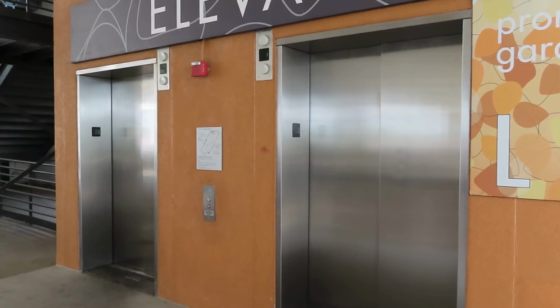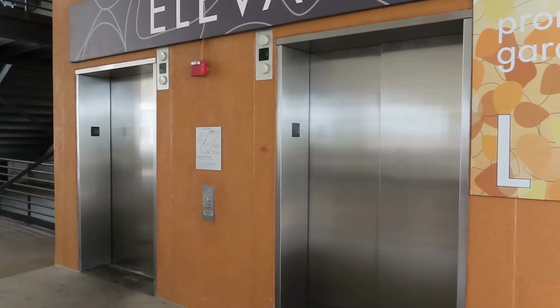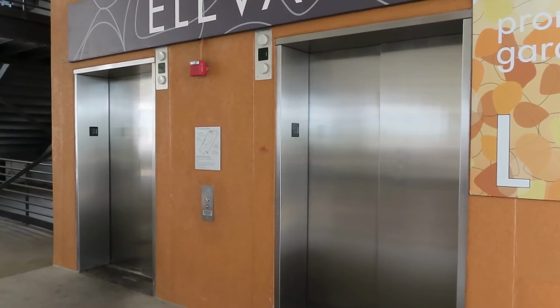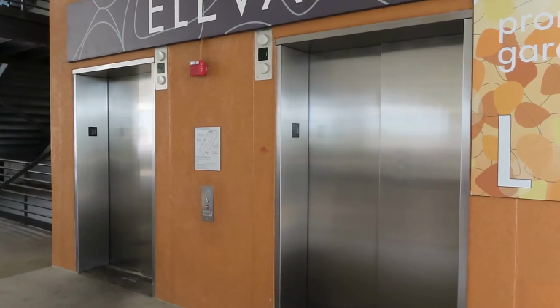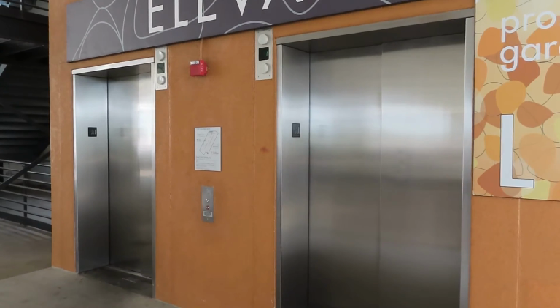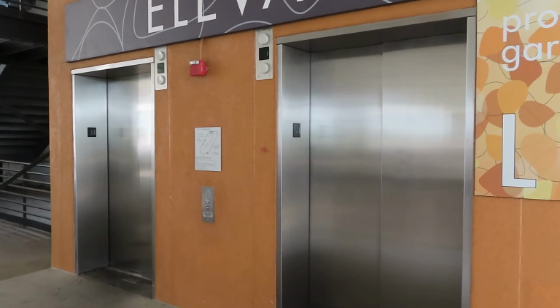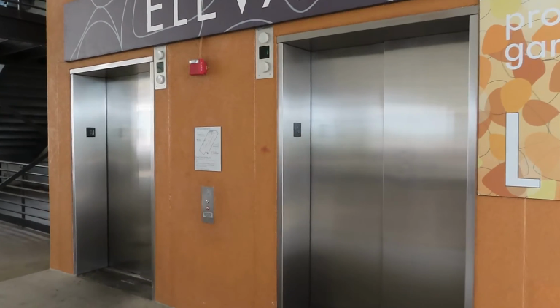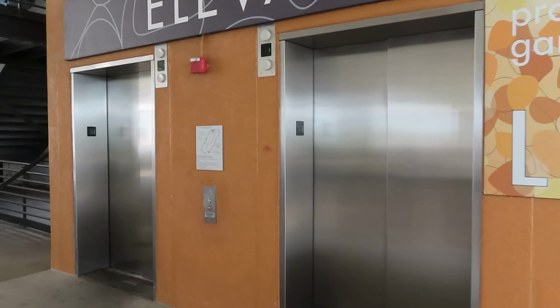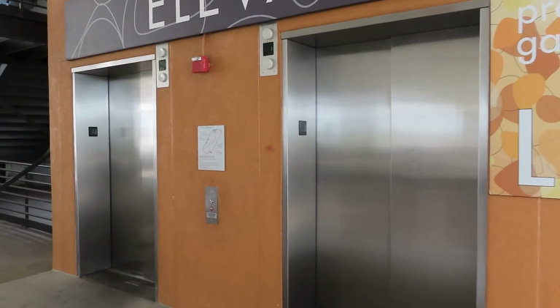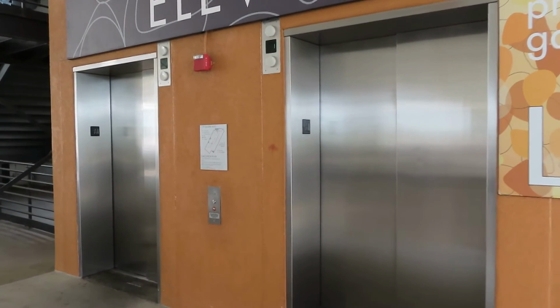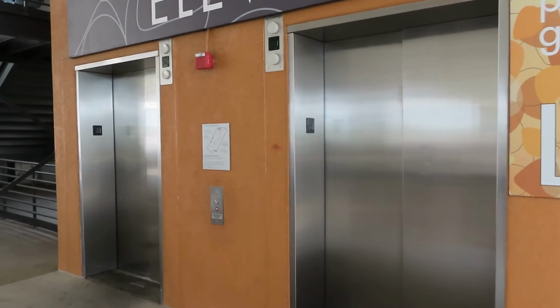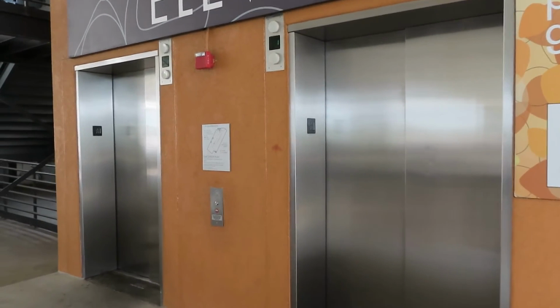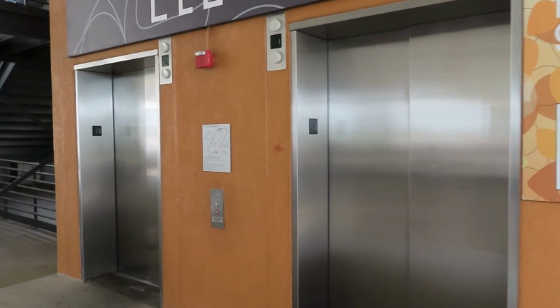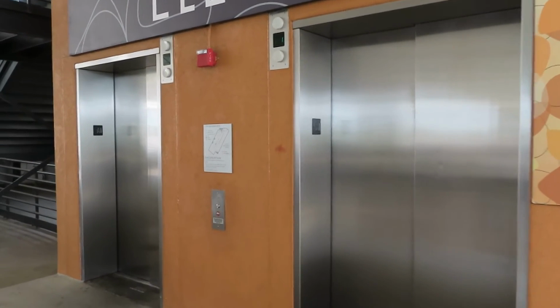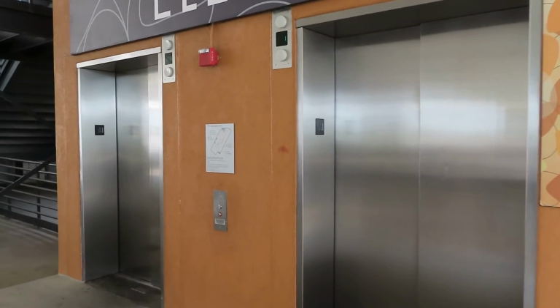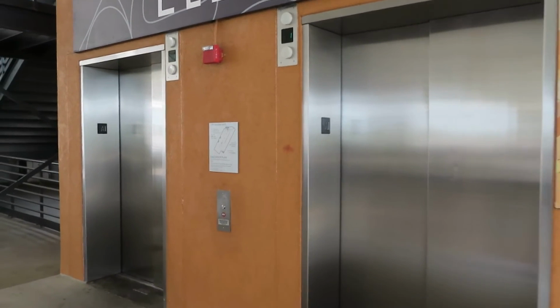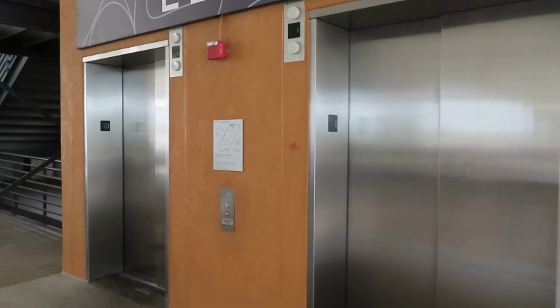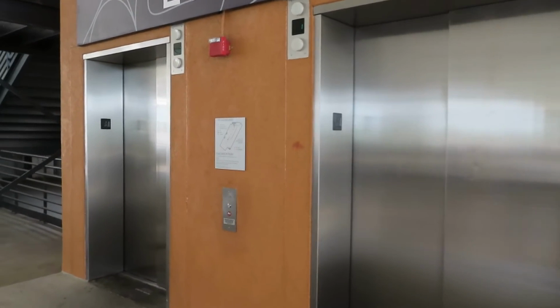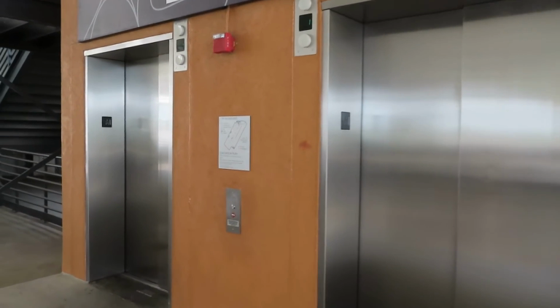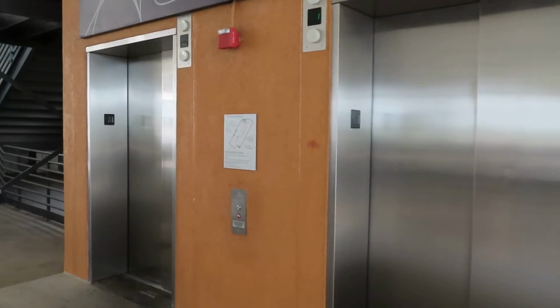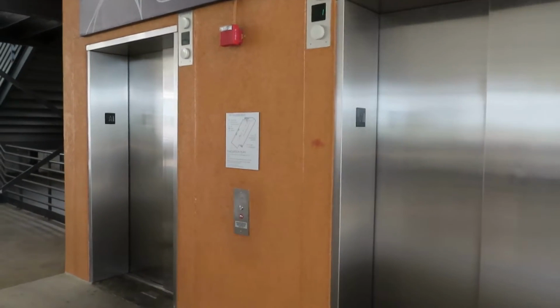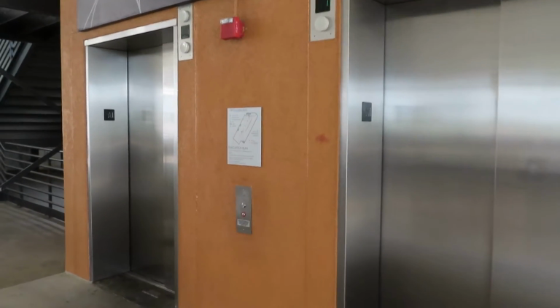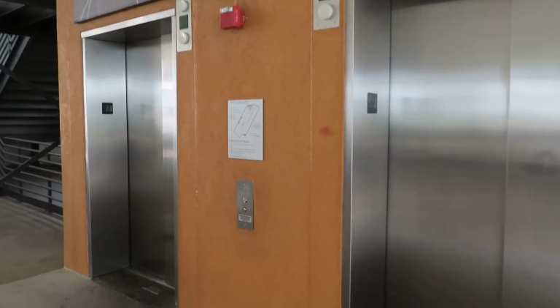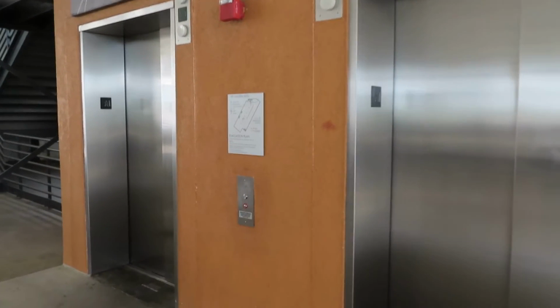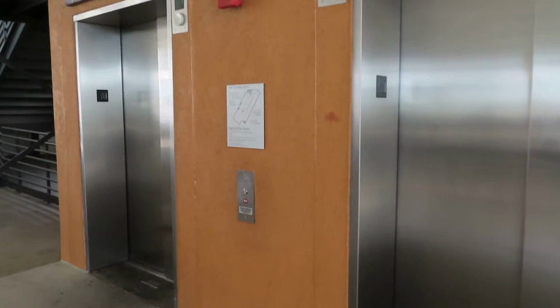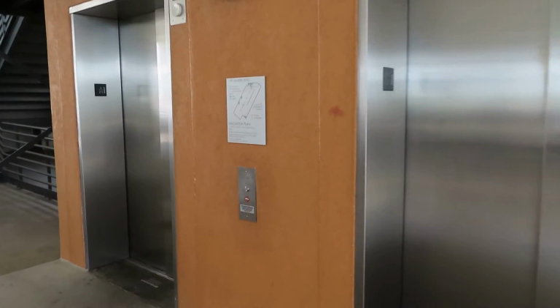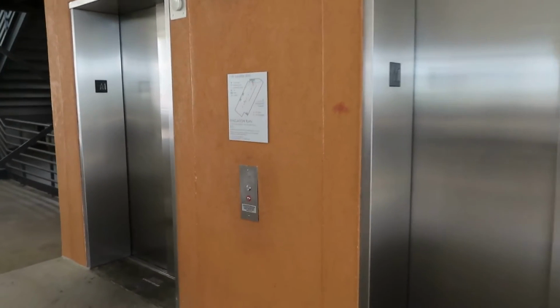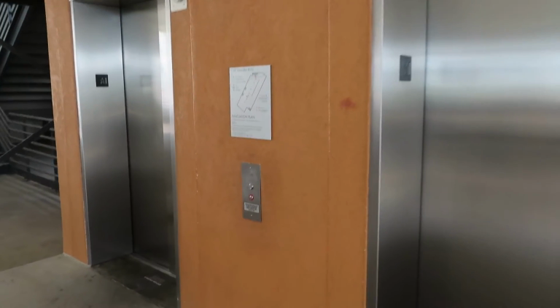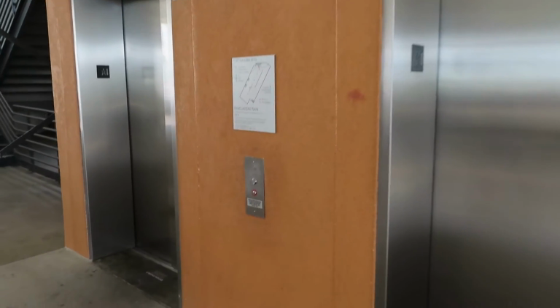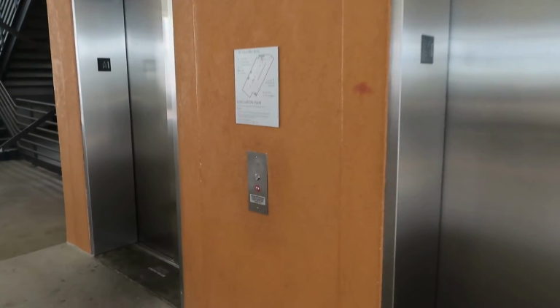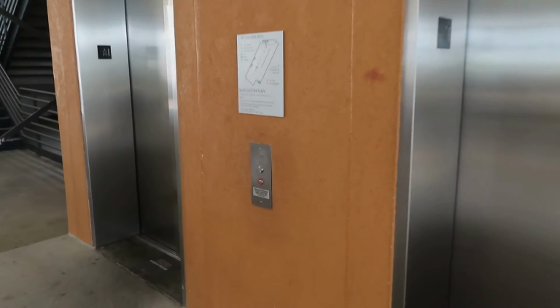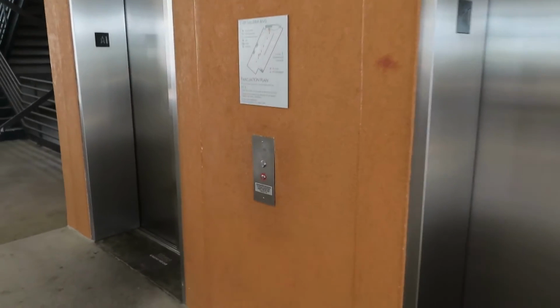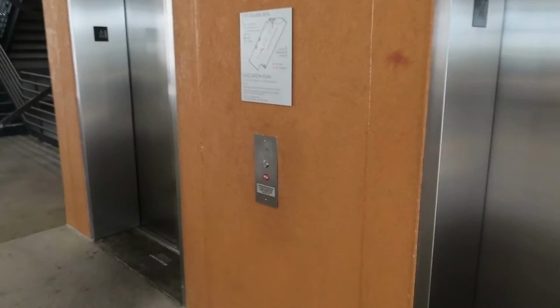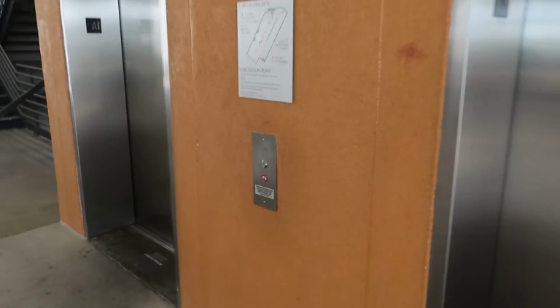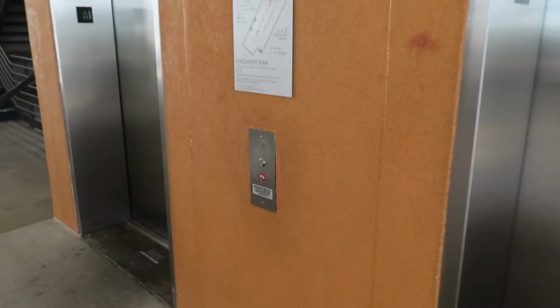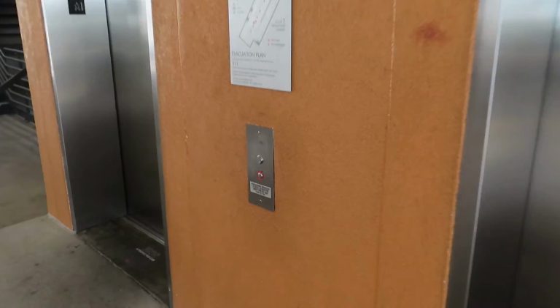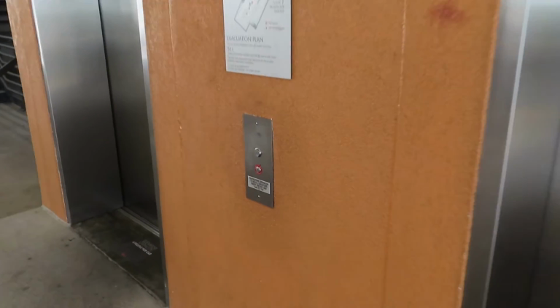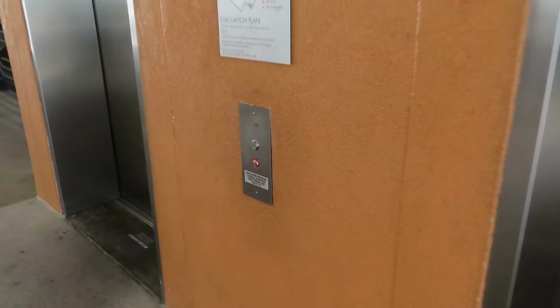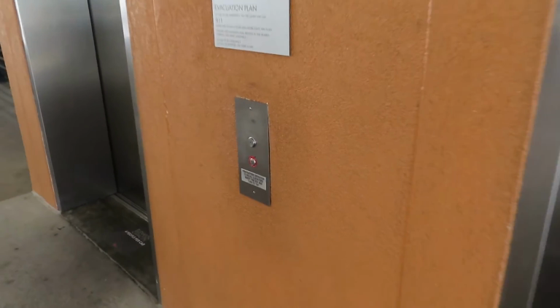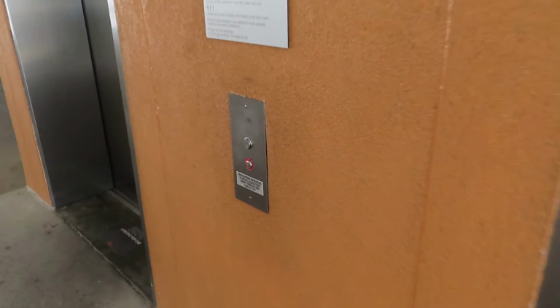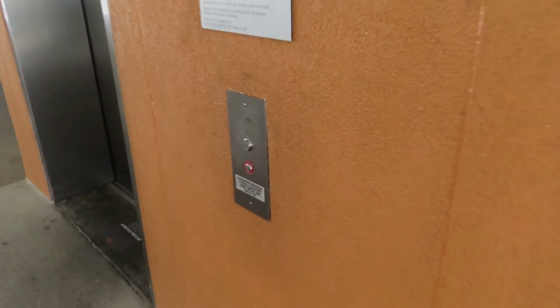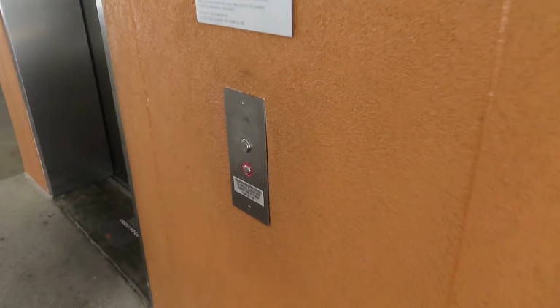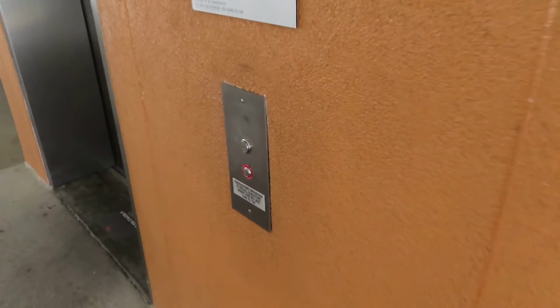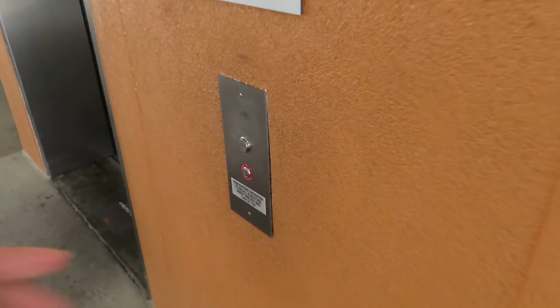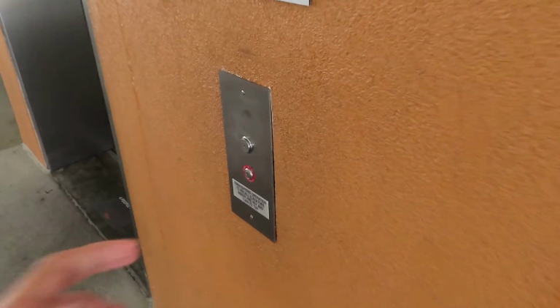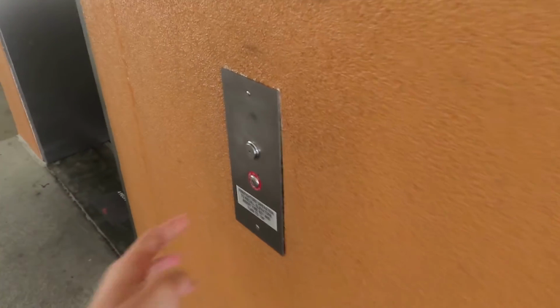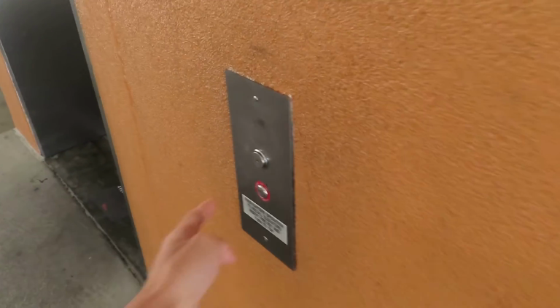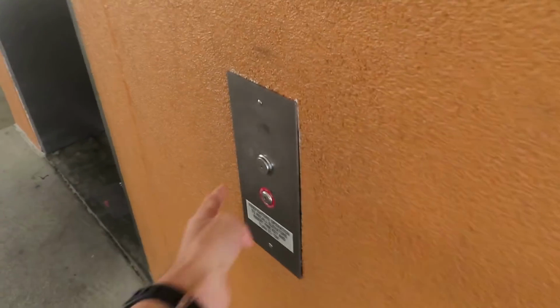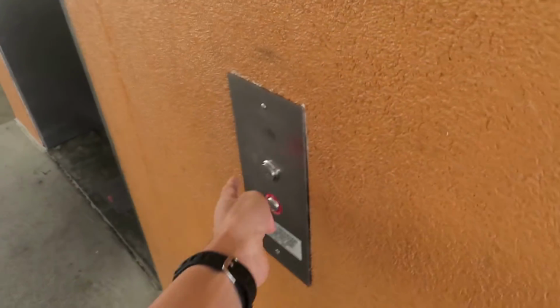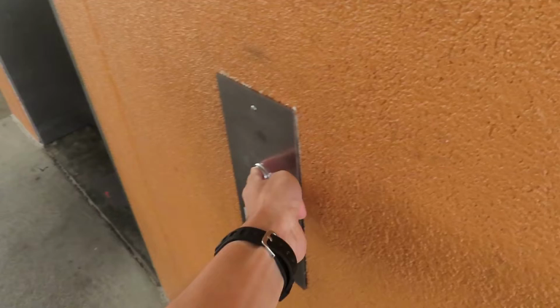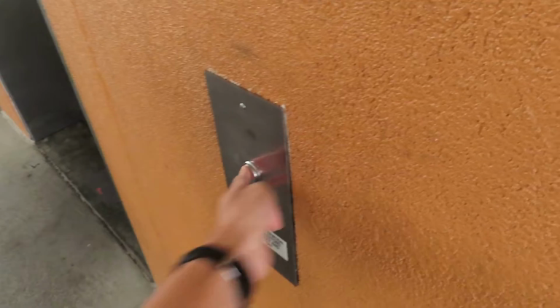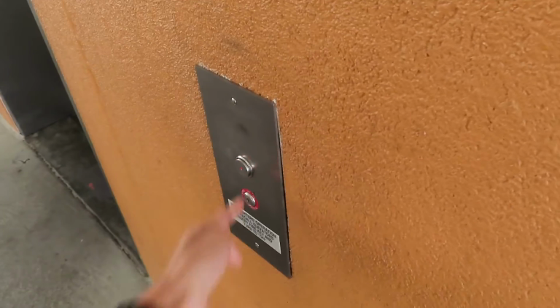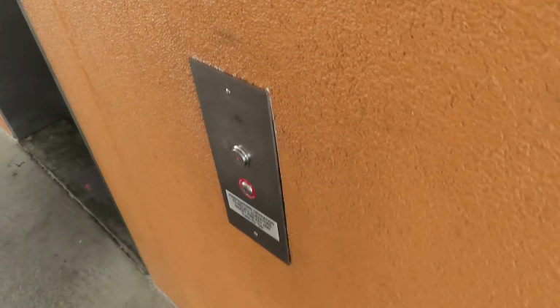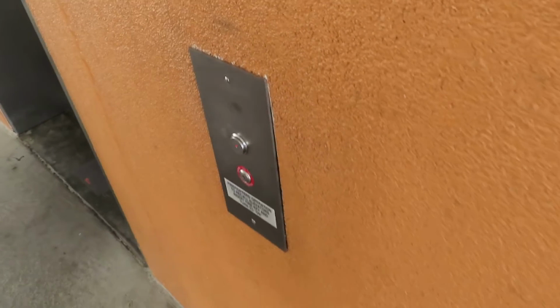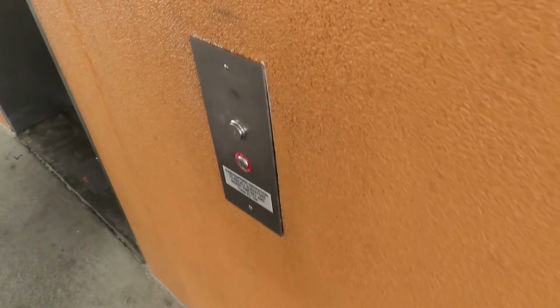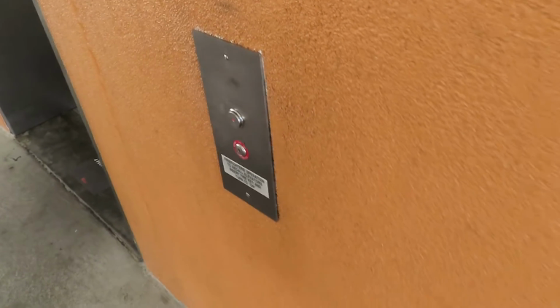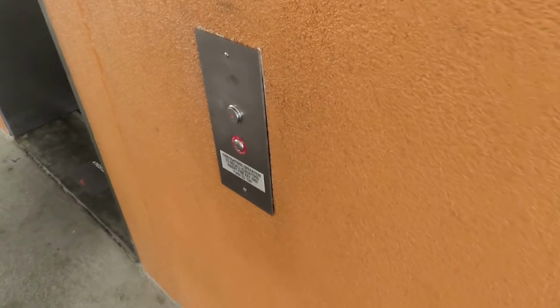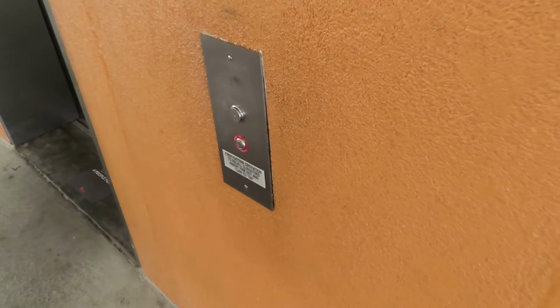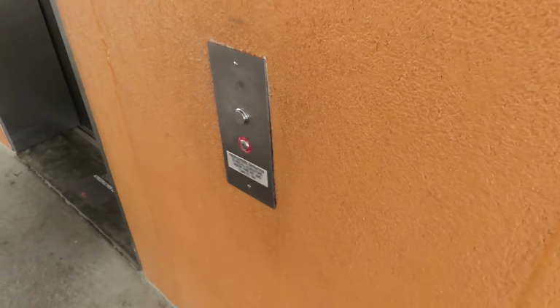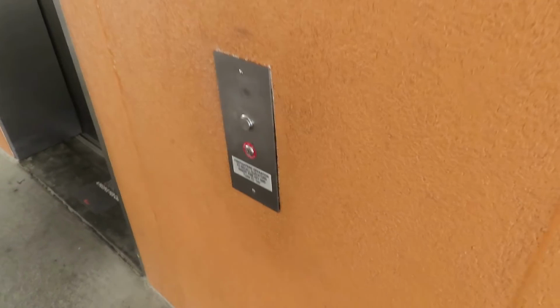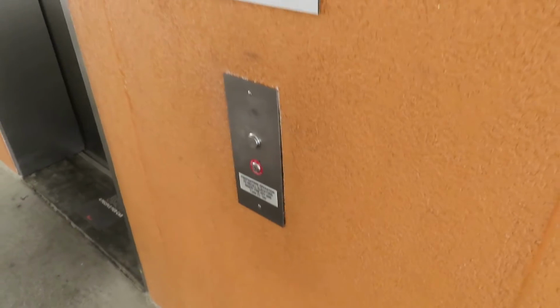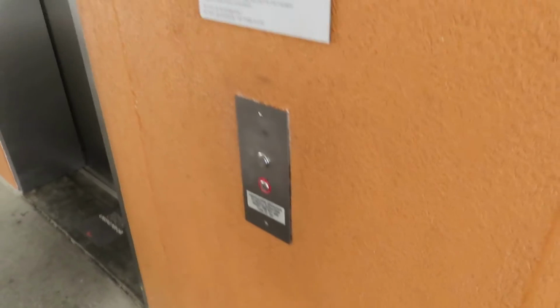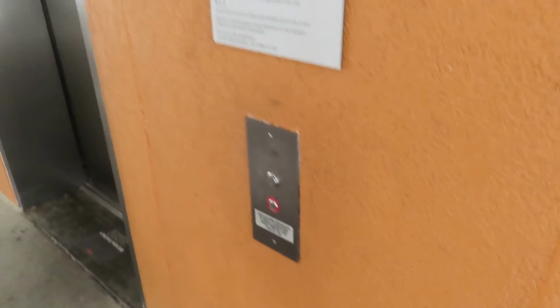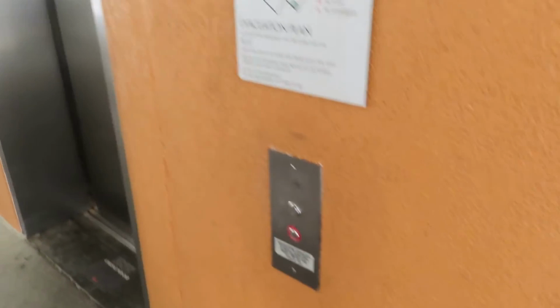These are going to be the elevators here at the Promenade Garage, Westfield Gallery at Roseville, California.